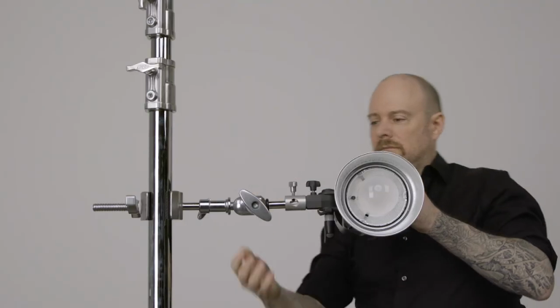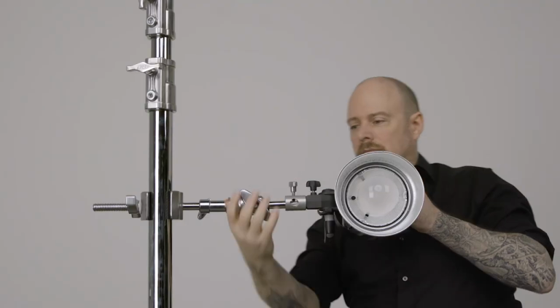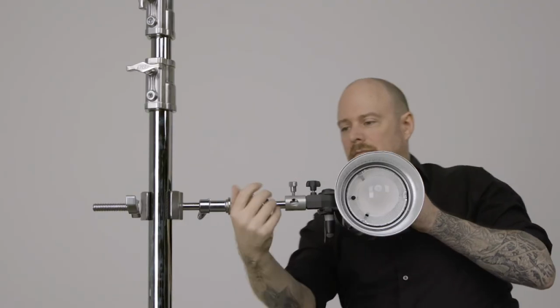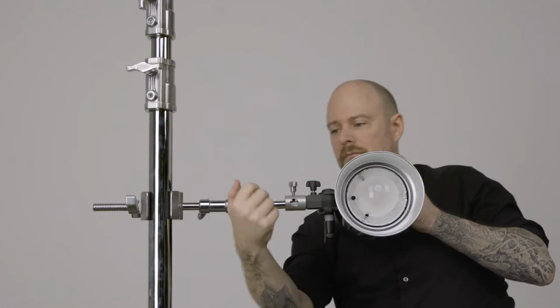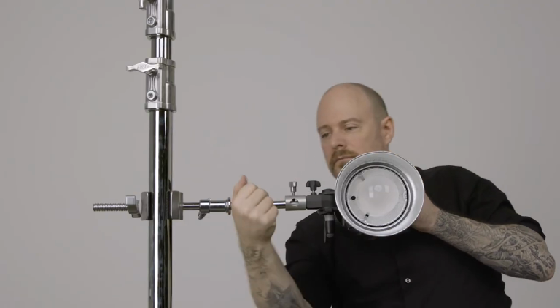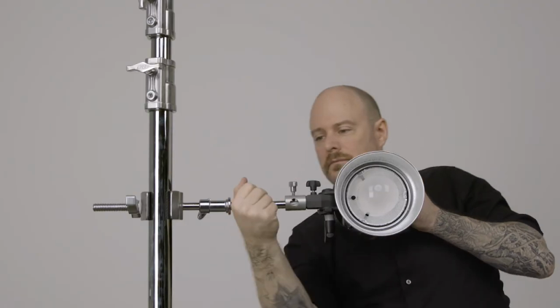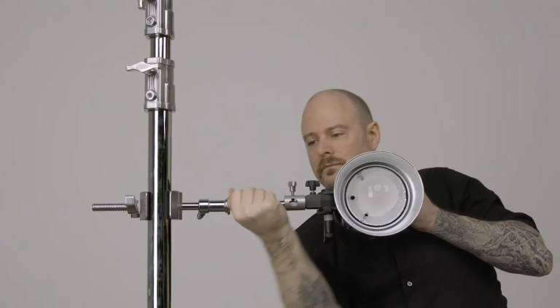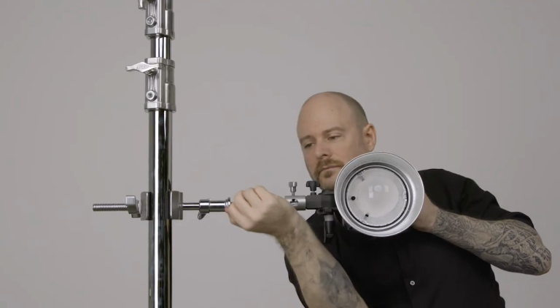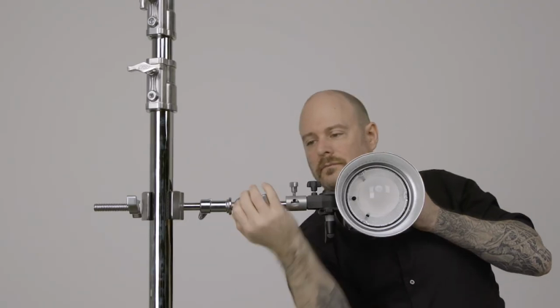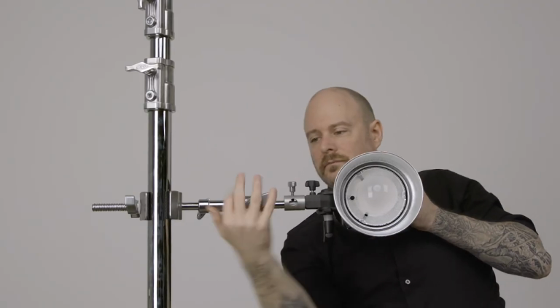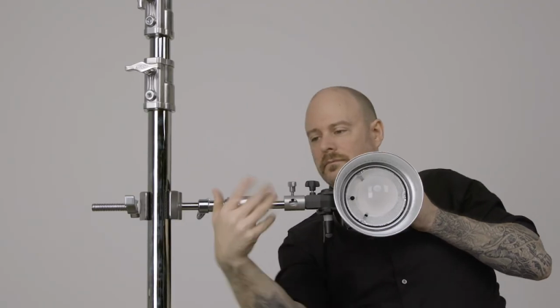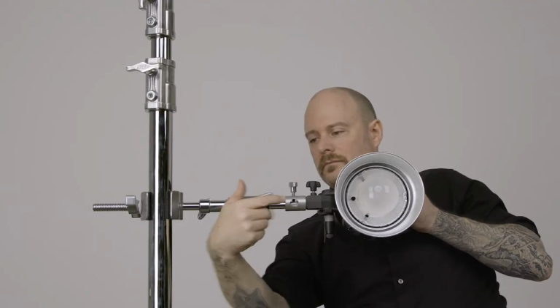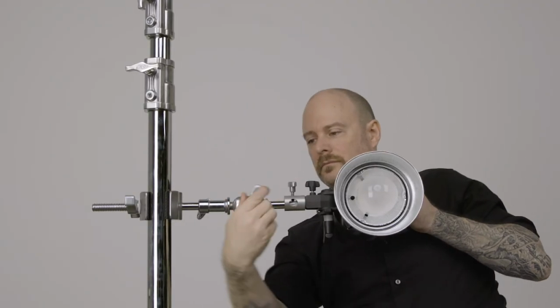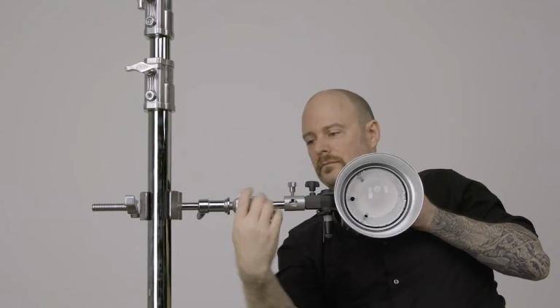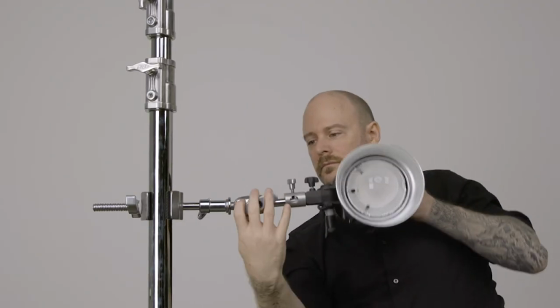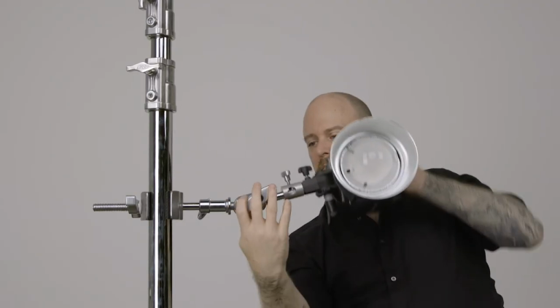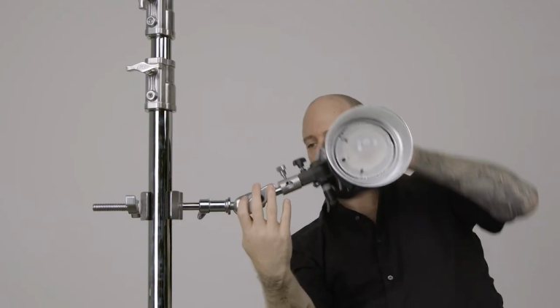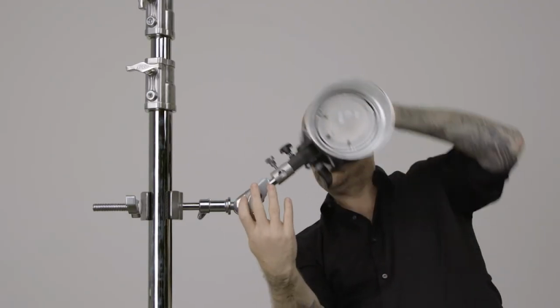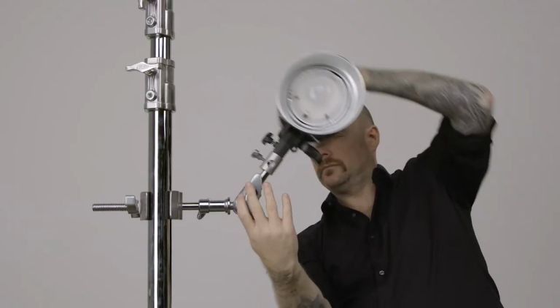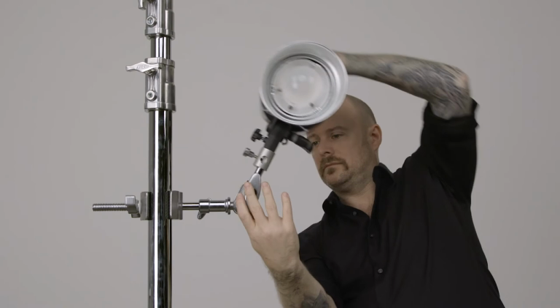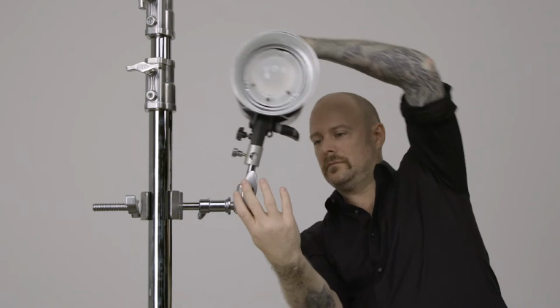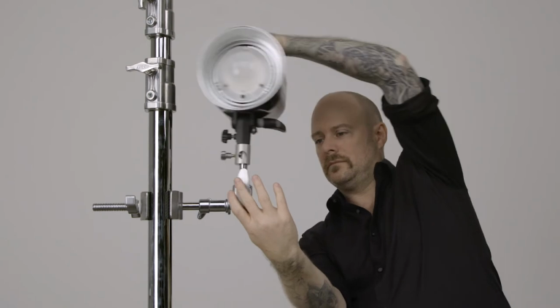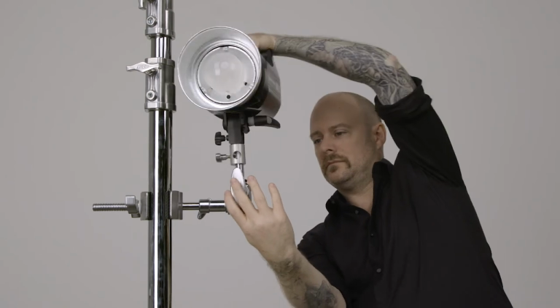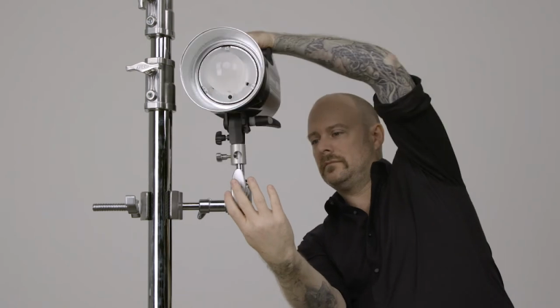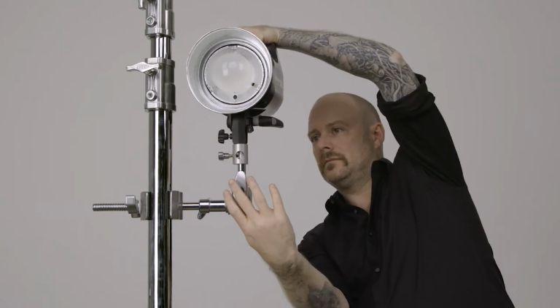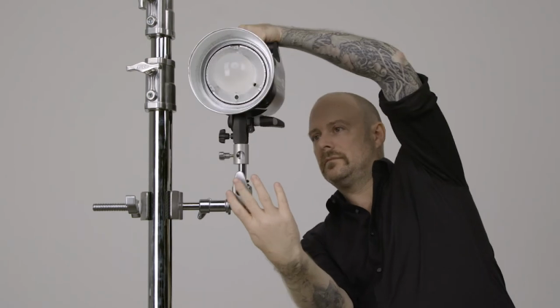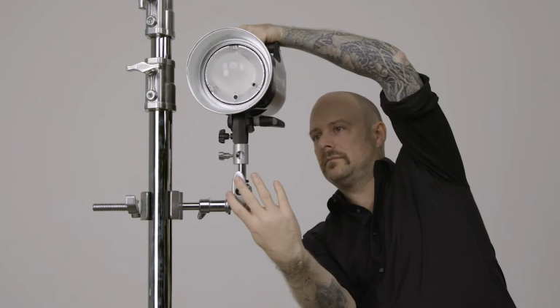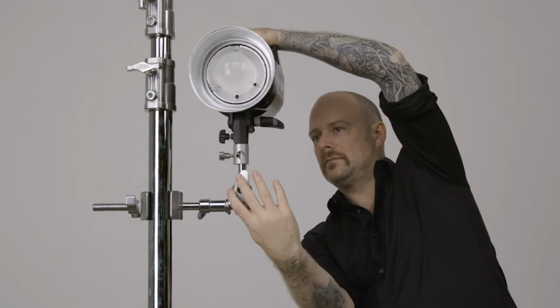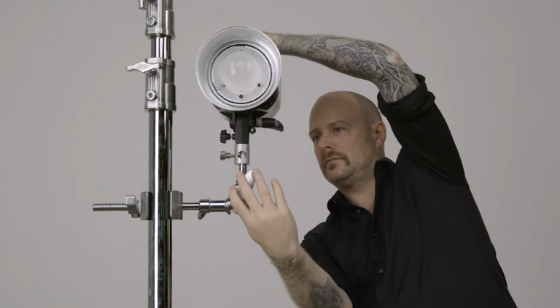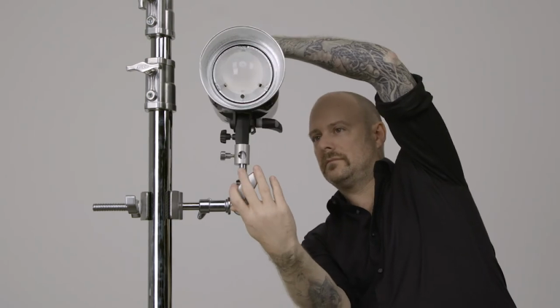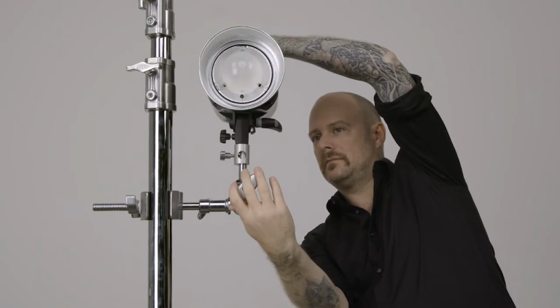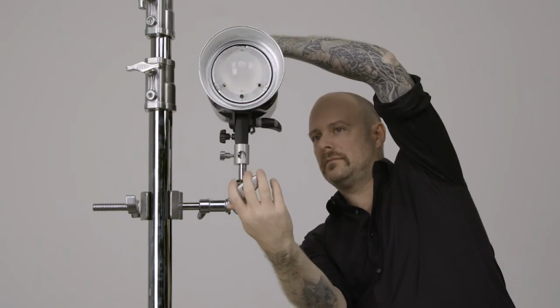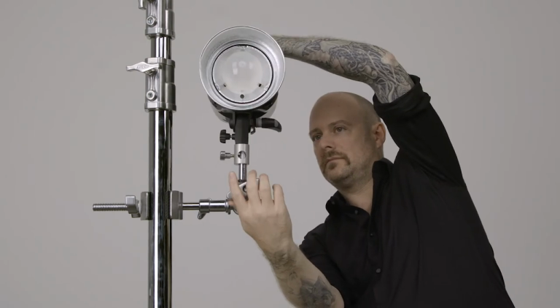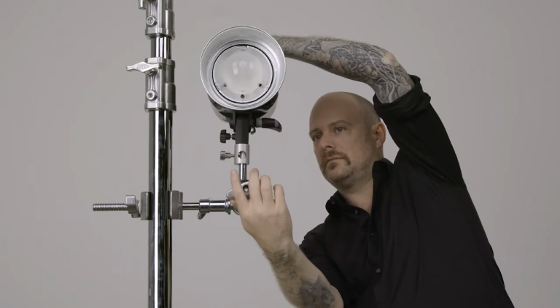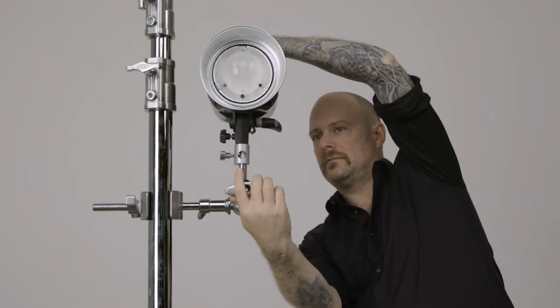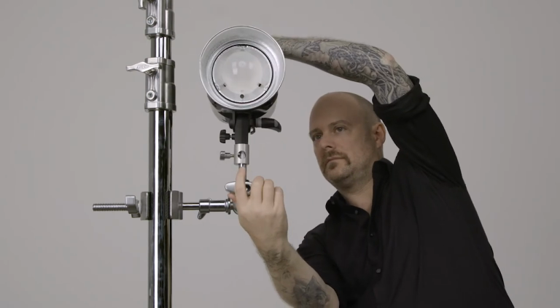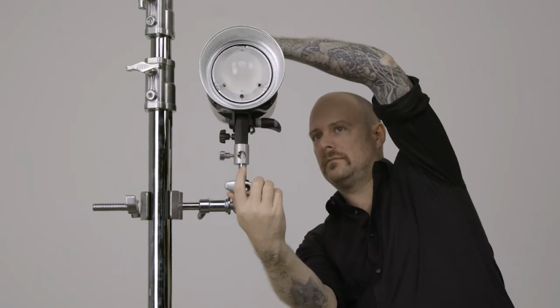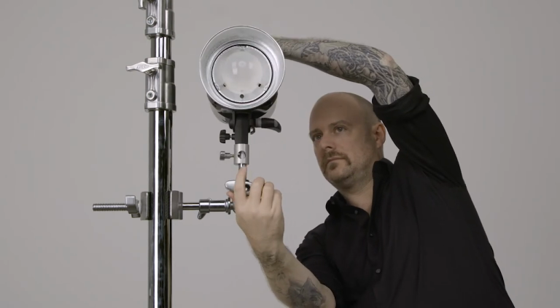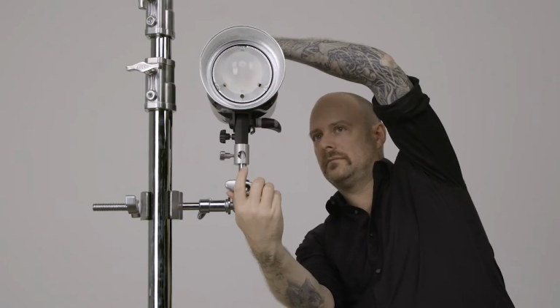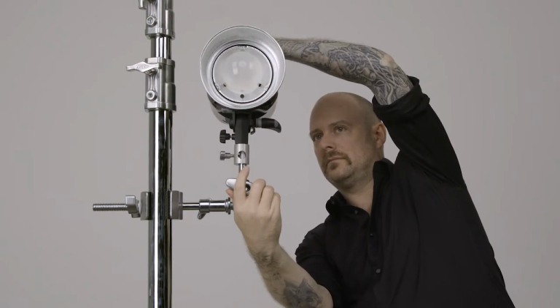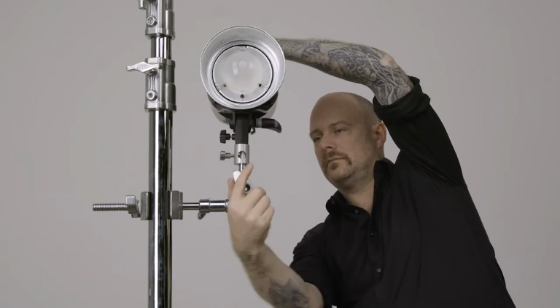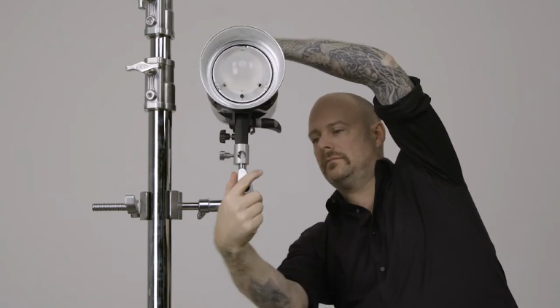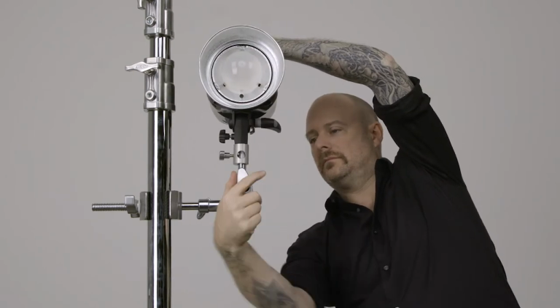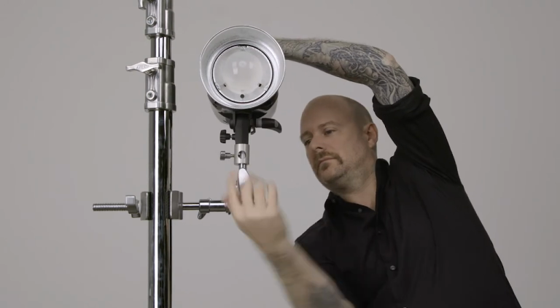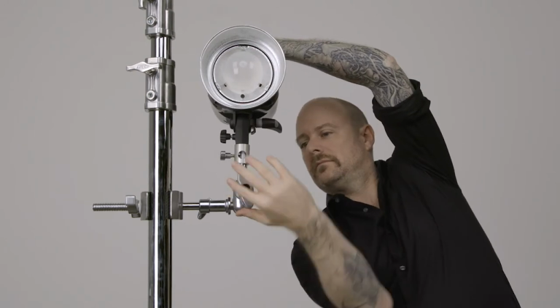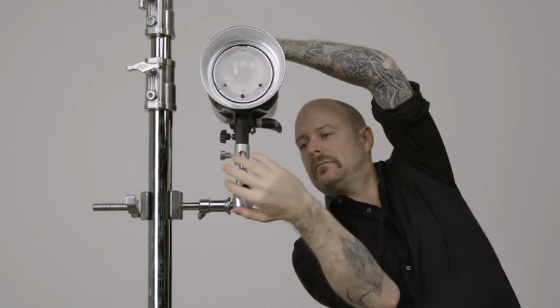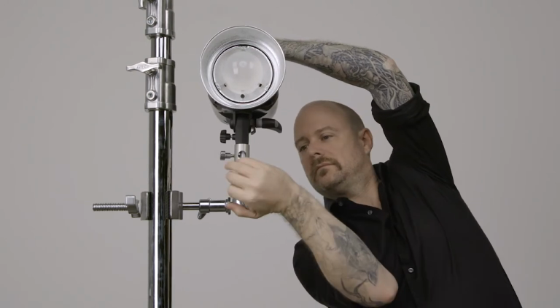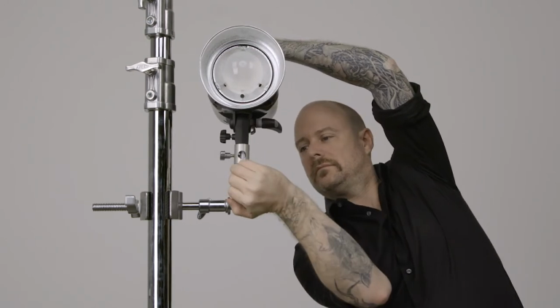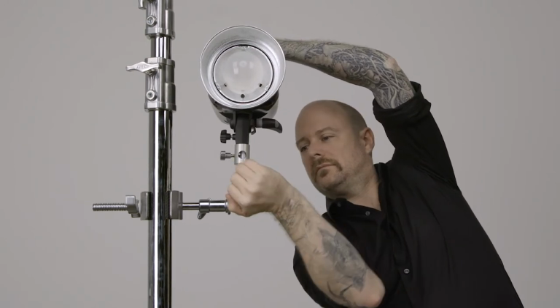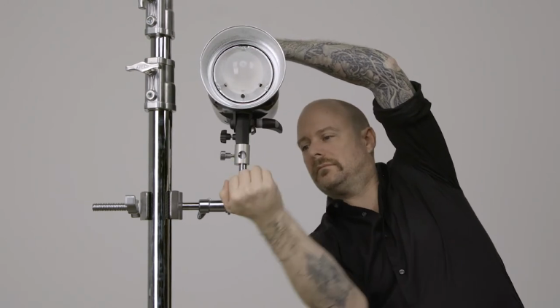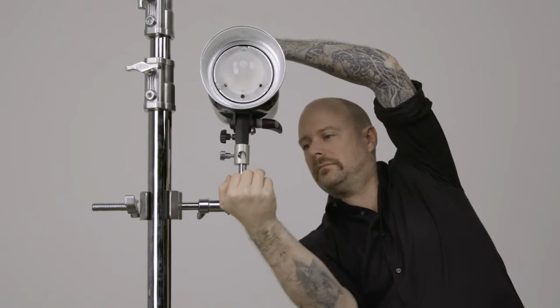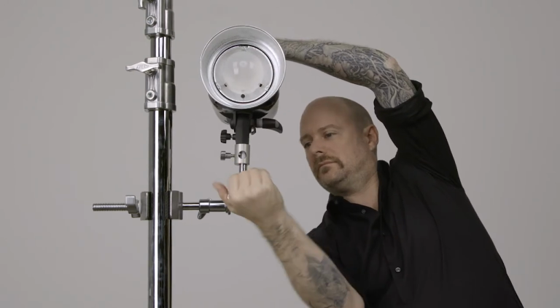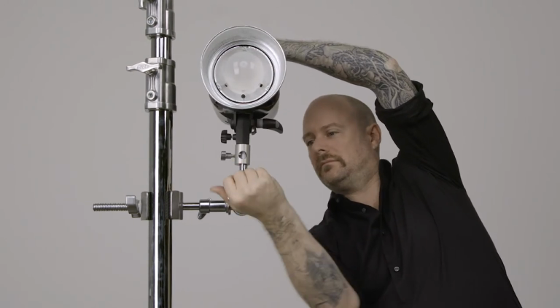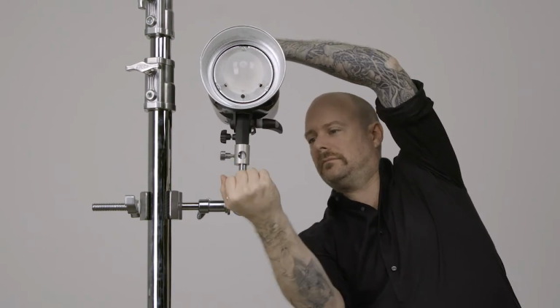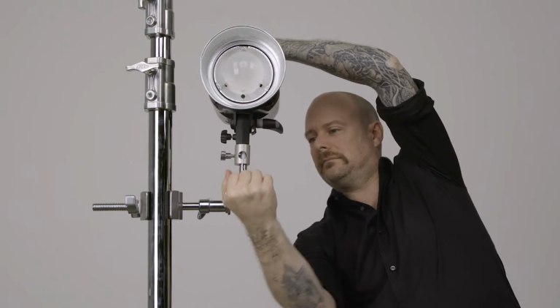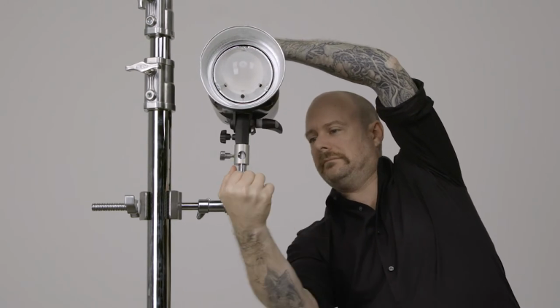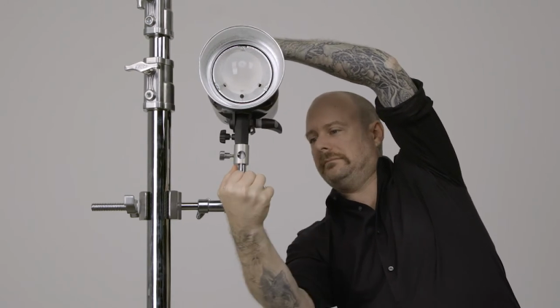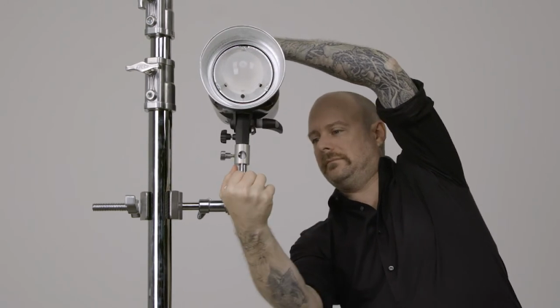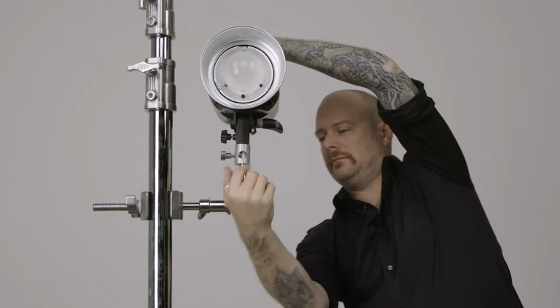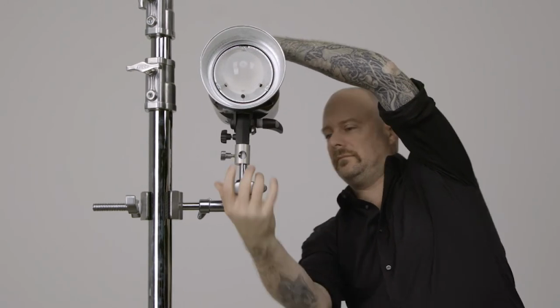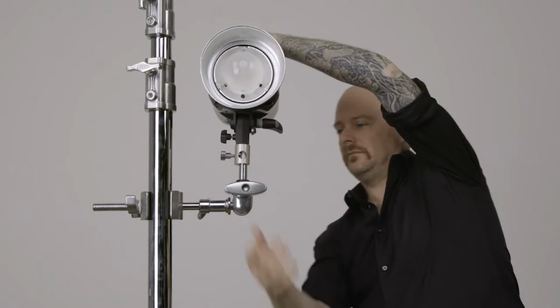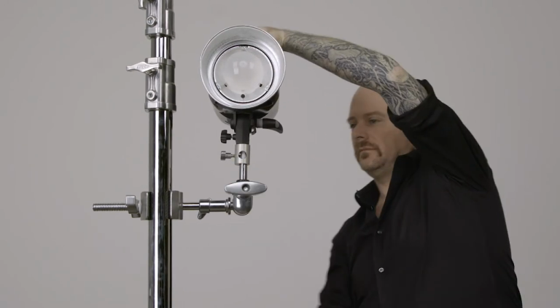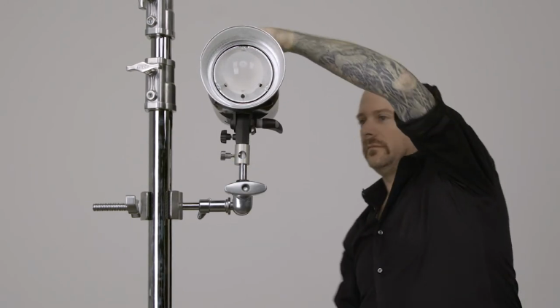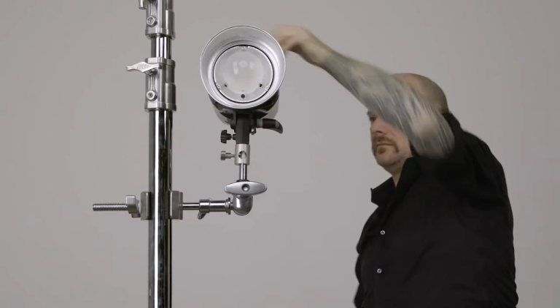Finally, loosen the knob securing the ball joint. Reposition the Monolite where you'd like it and tighten the knob to secure in place.